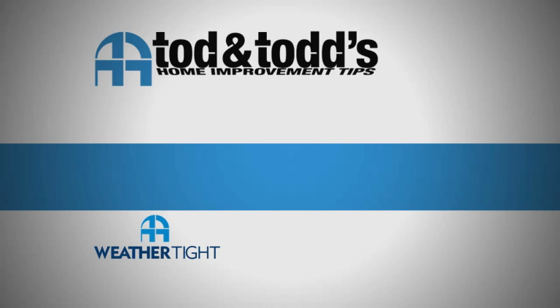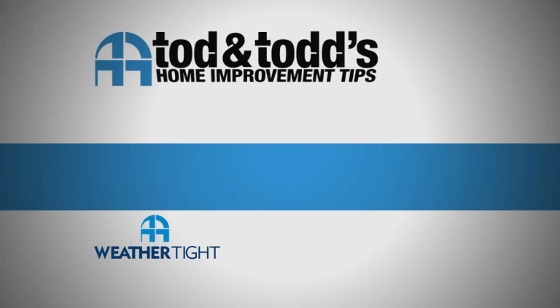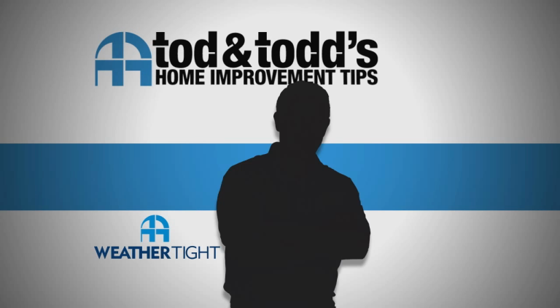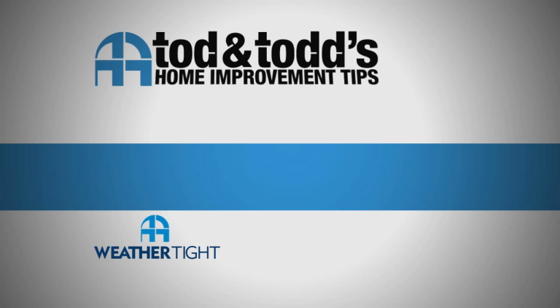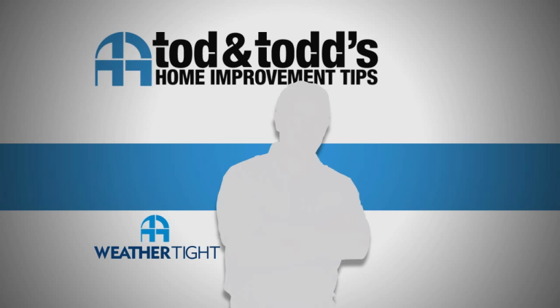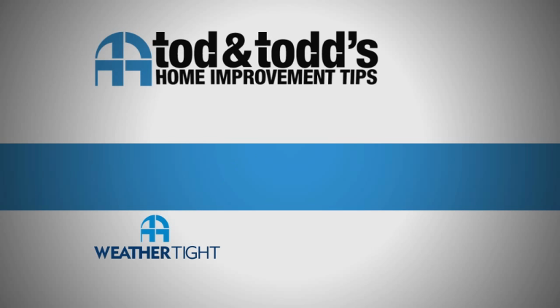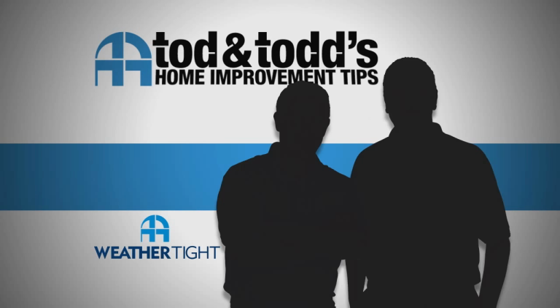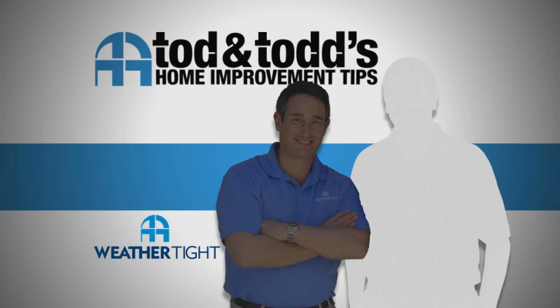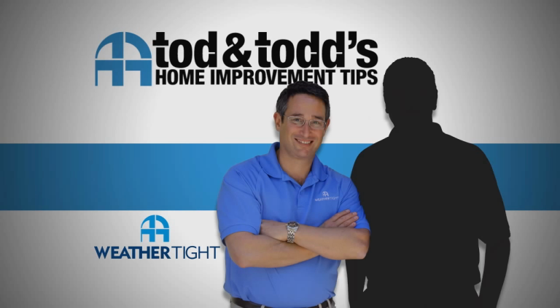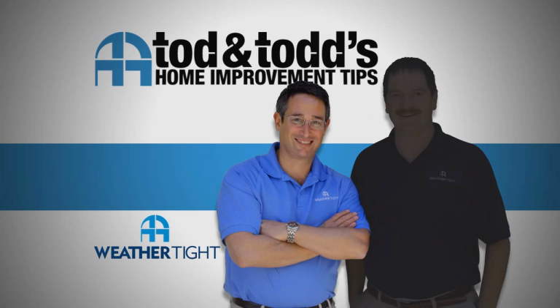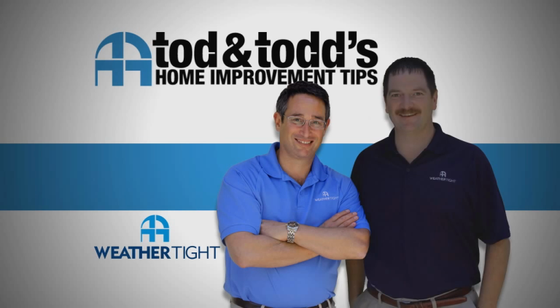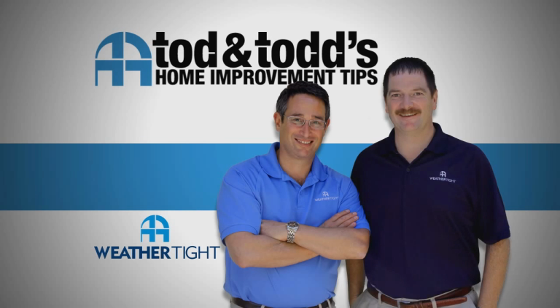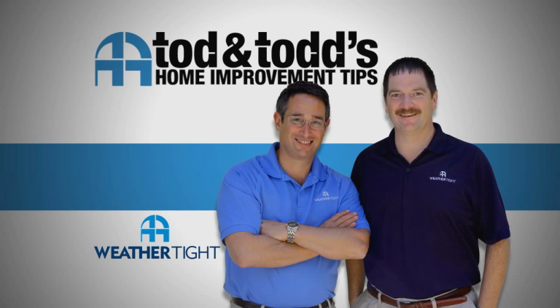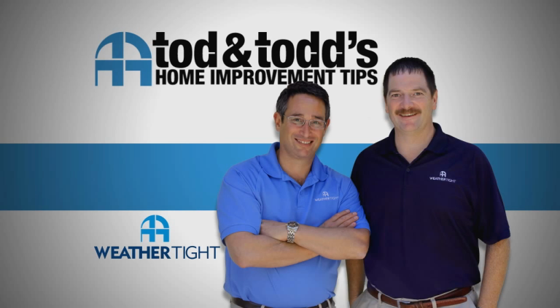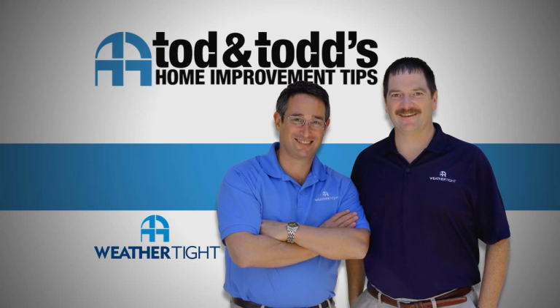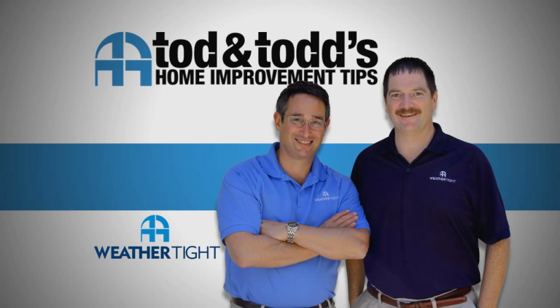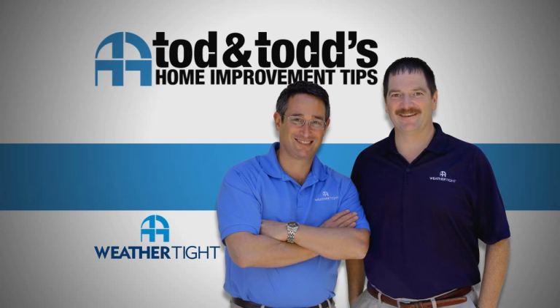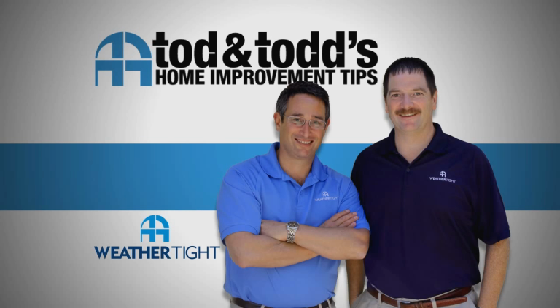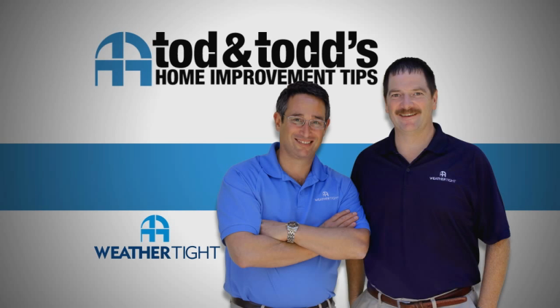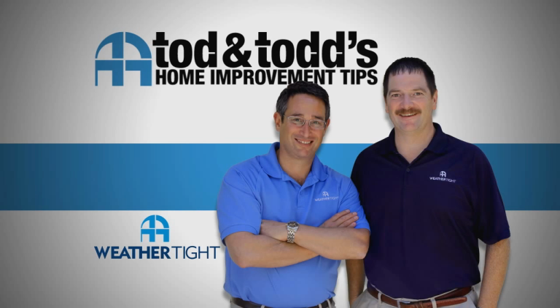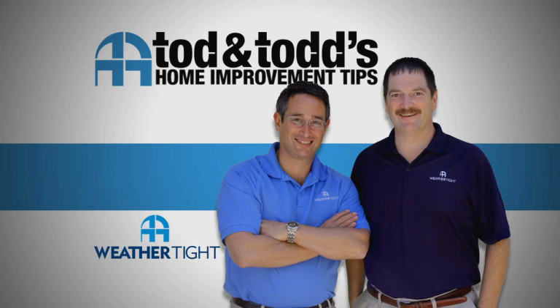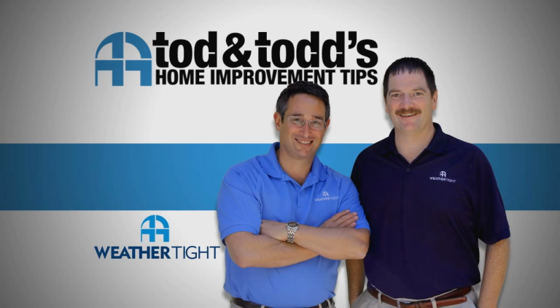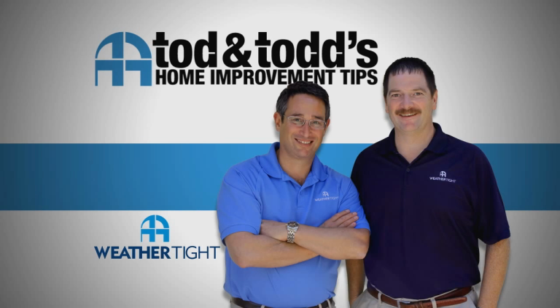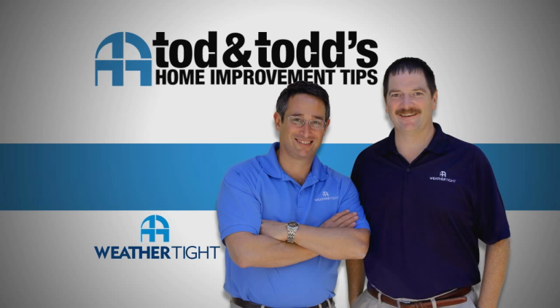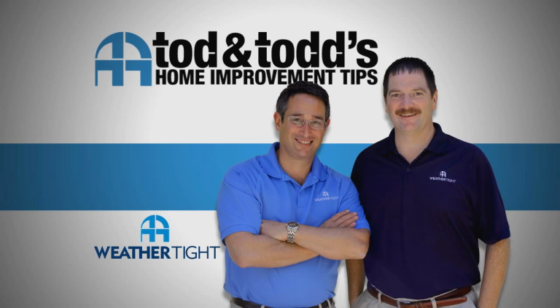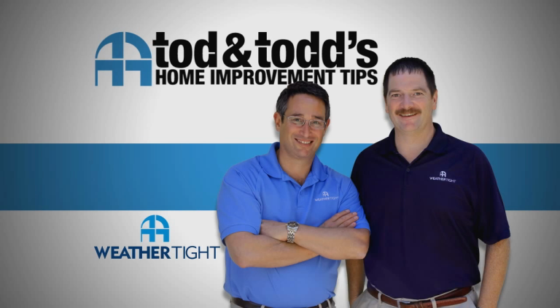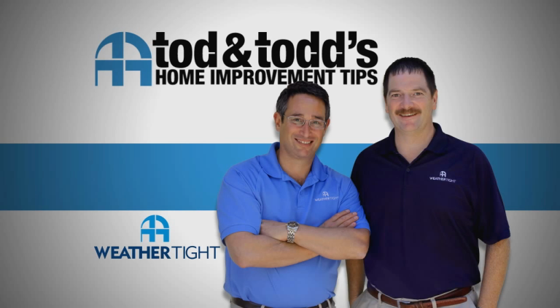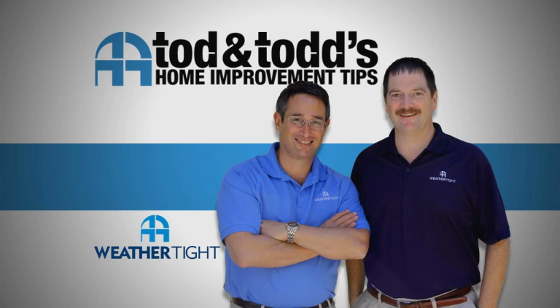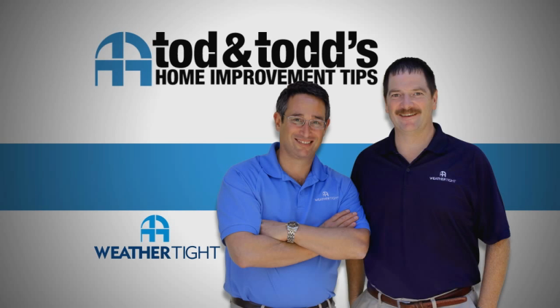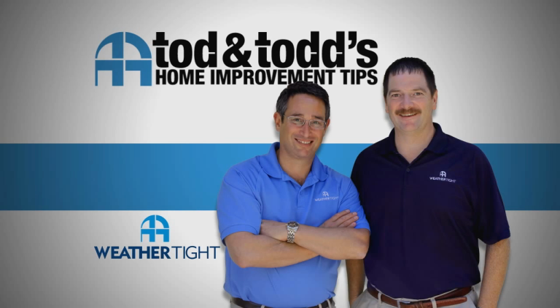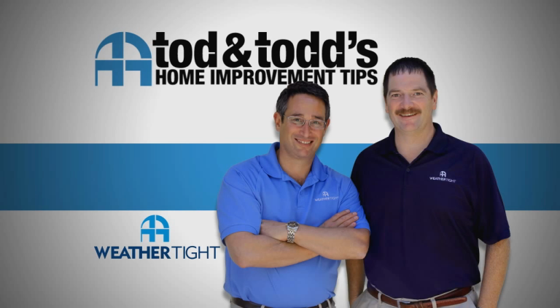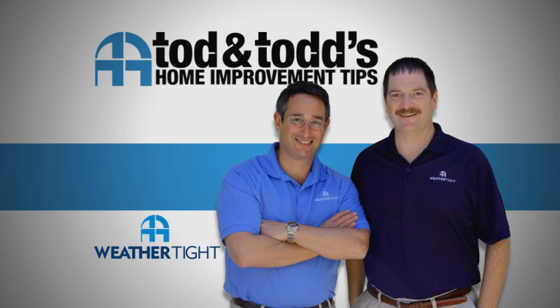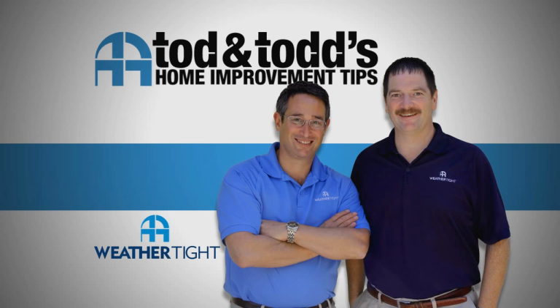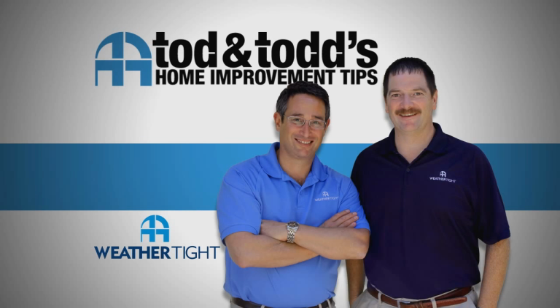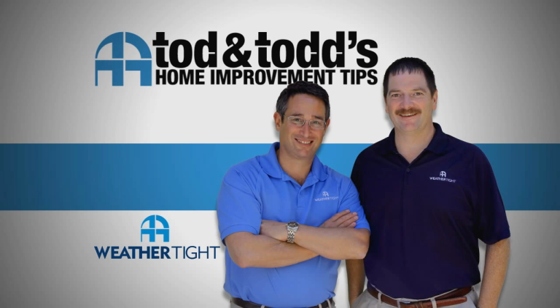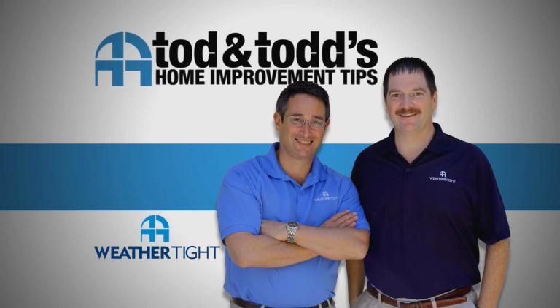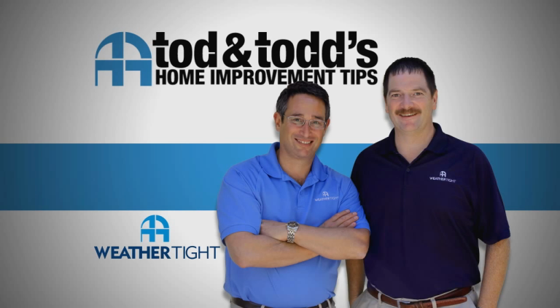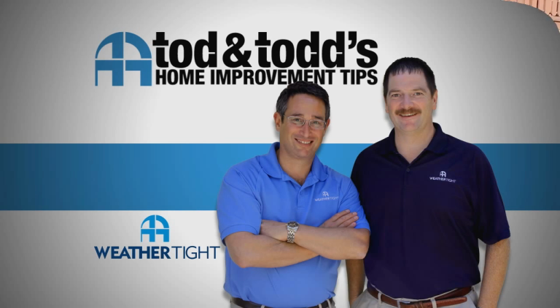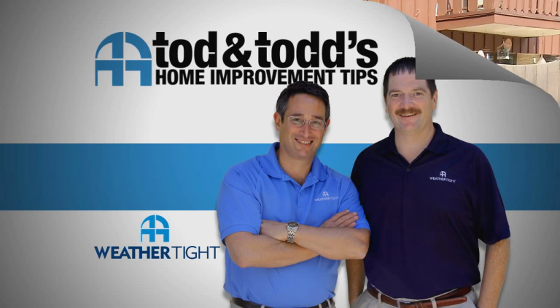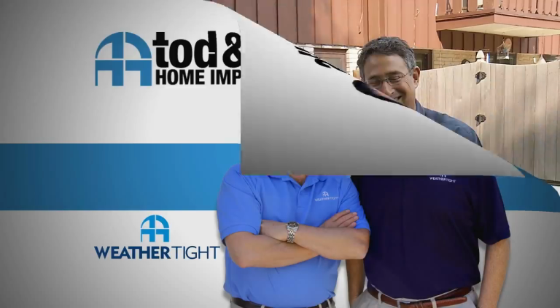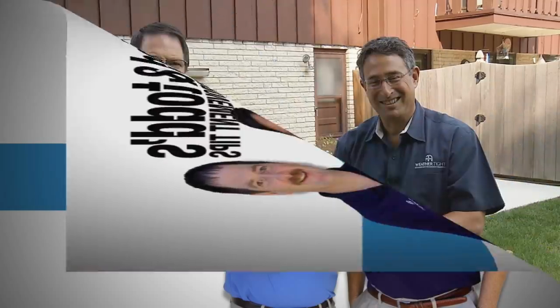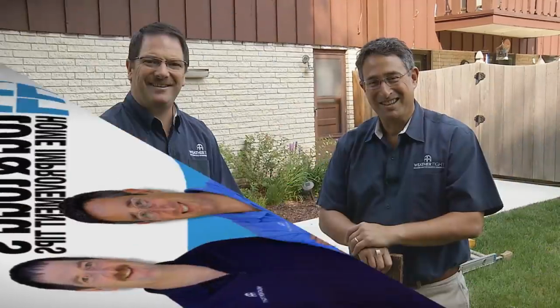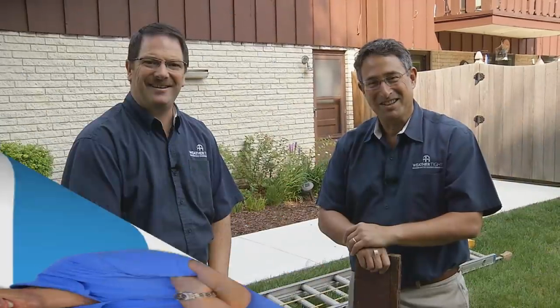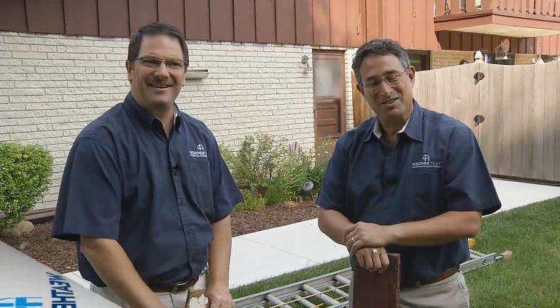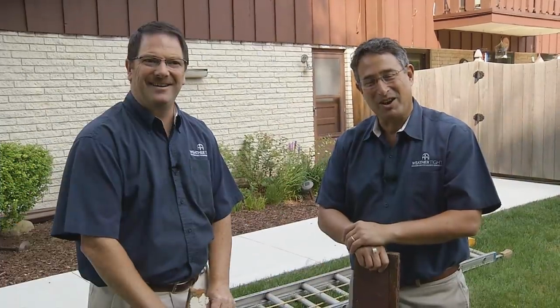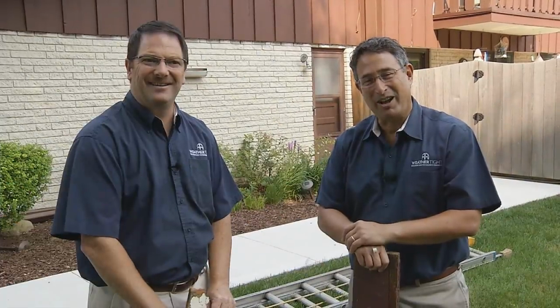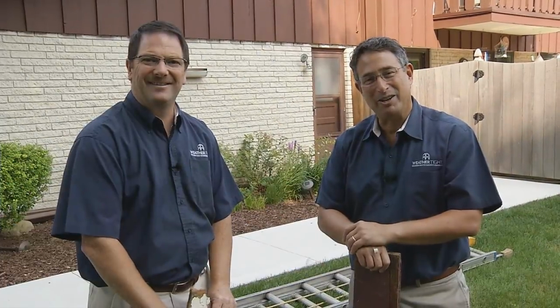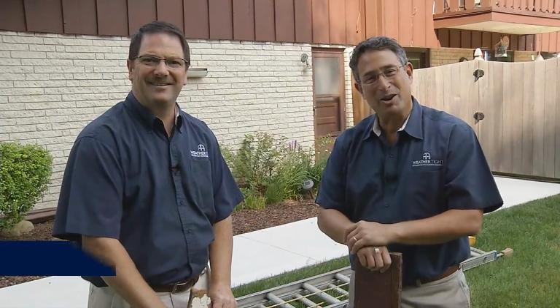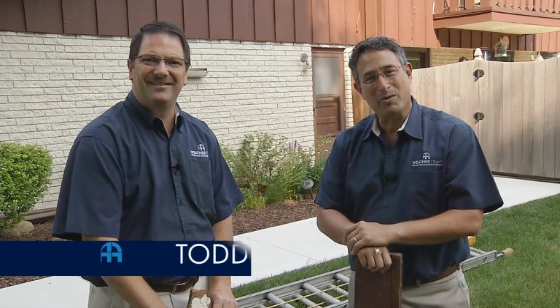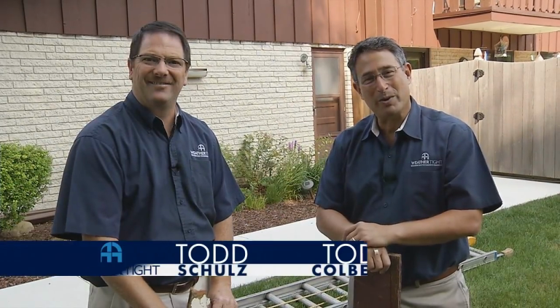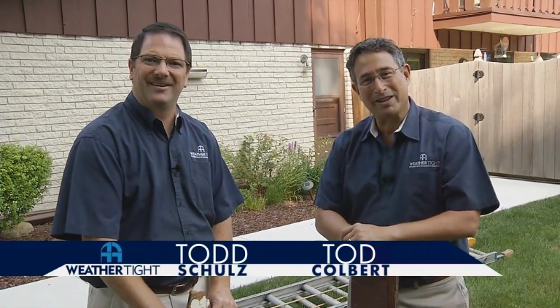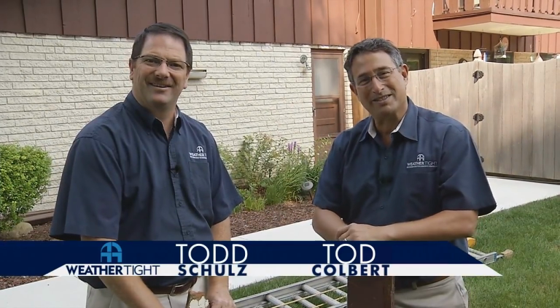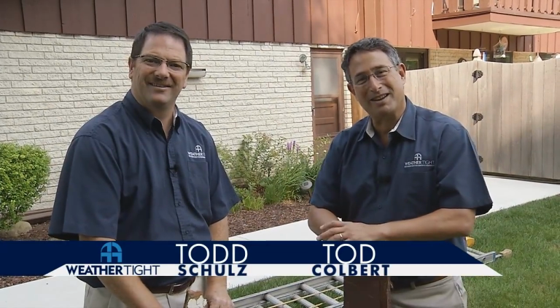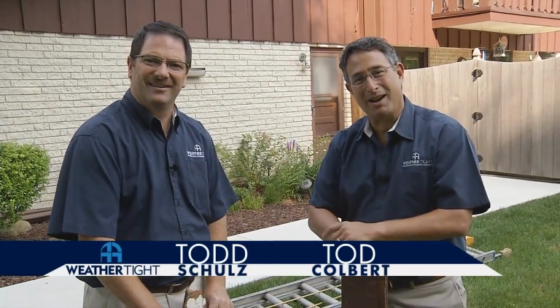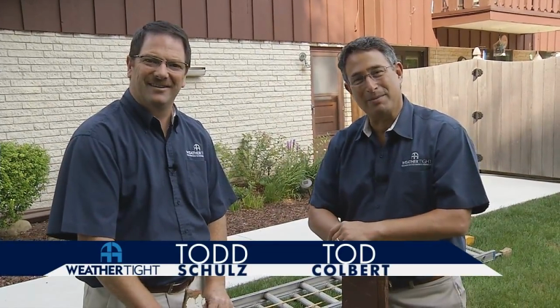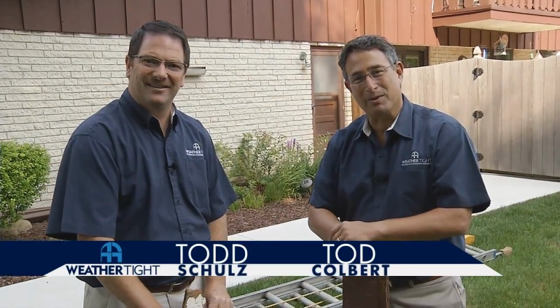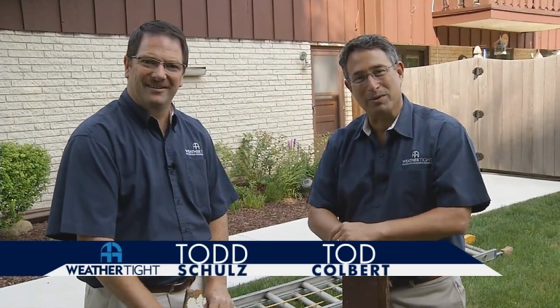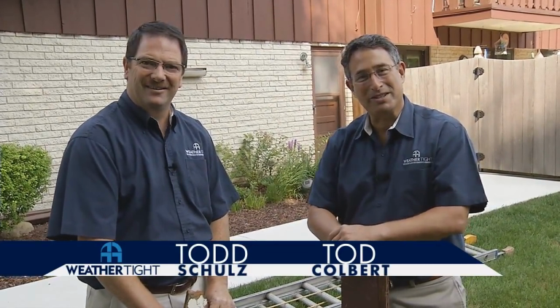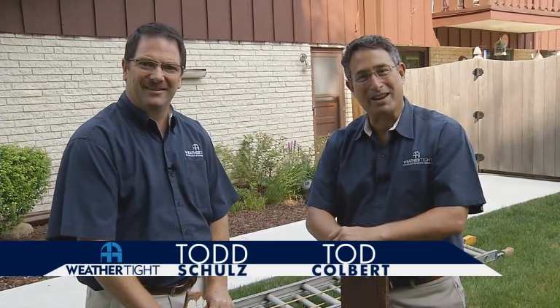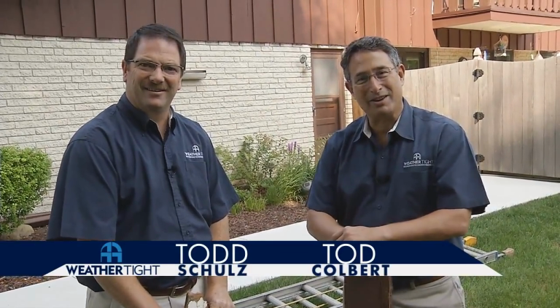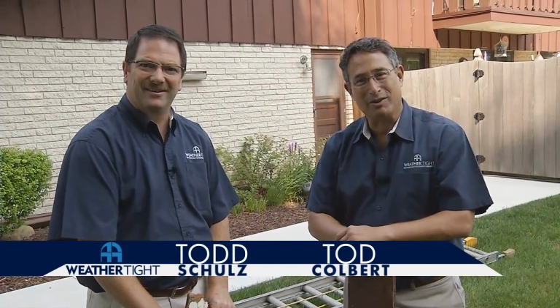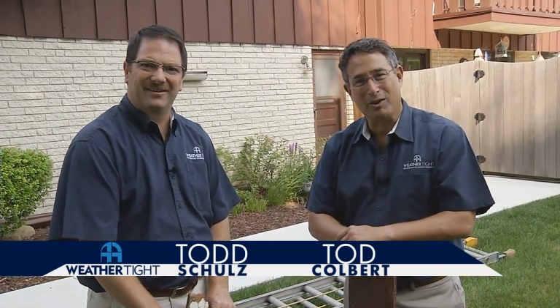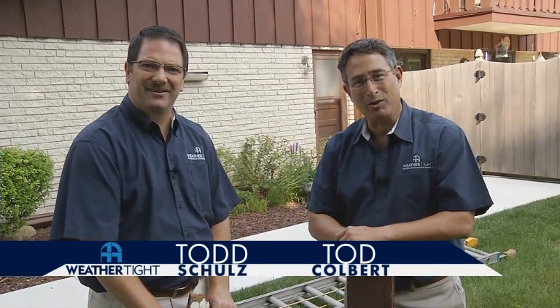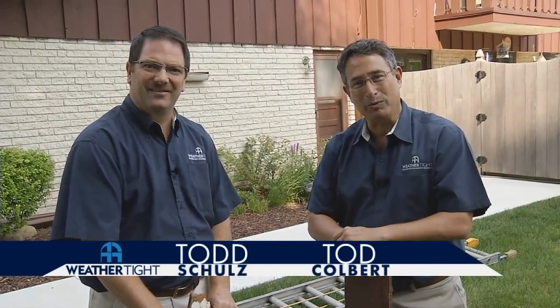Here's another home improvement tip from Todd and Todd. So how do you know when it's time to re-side your home?